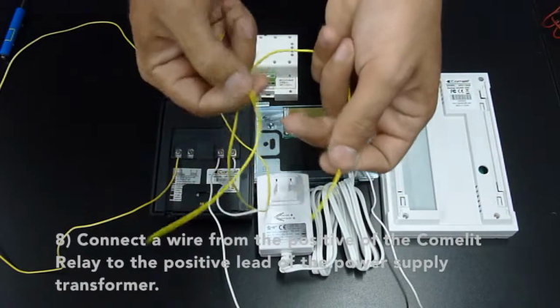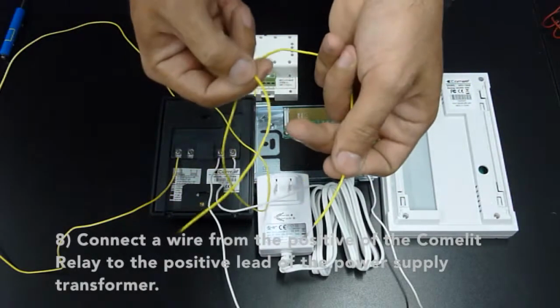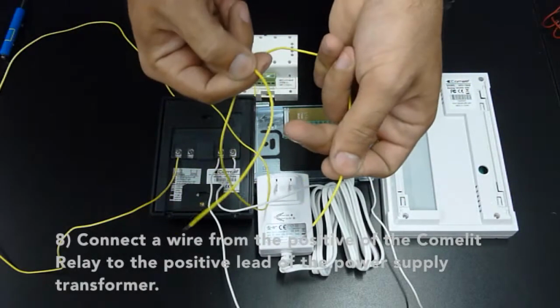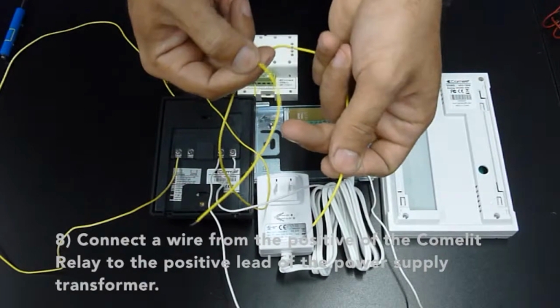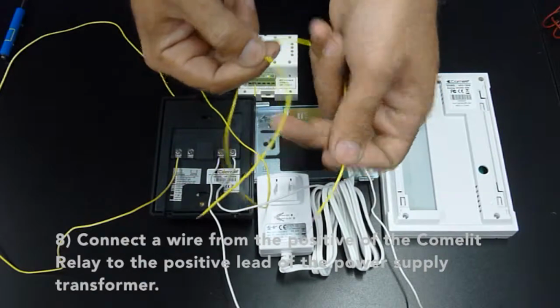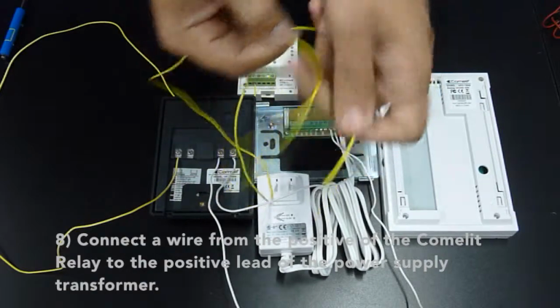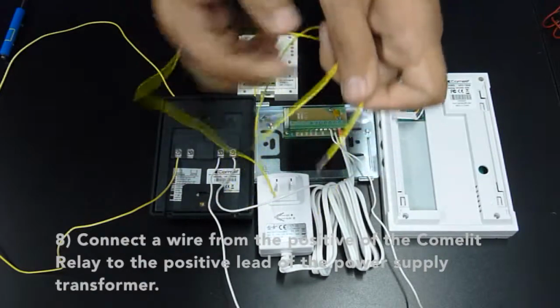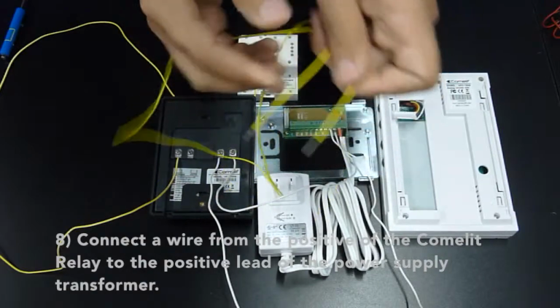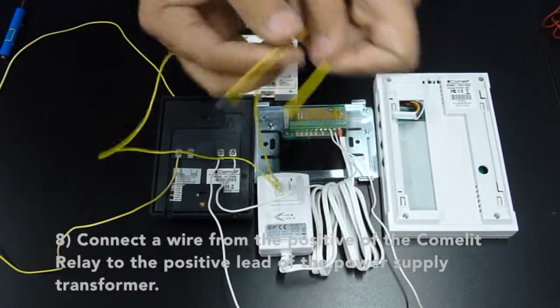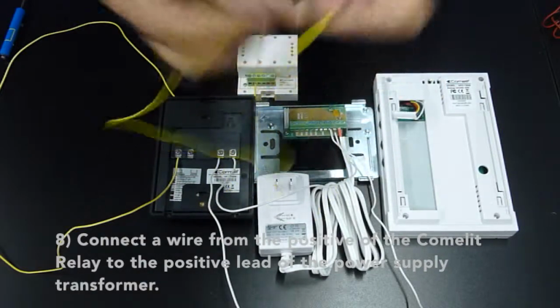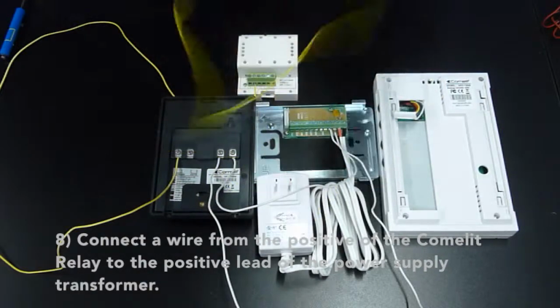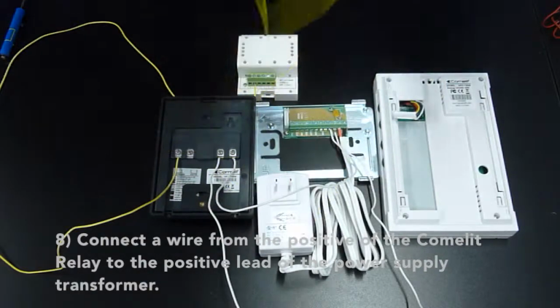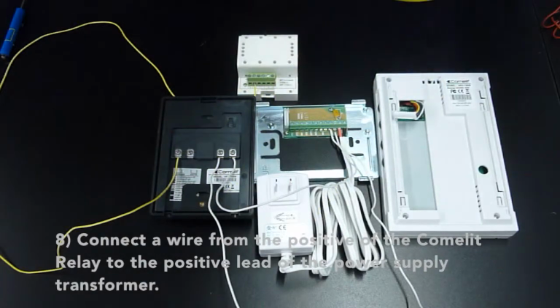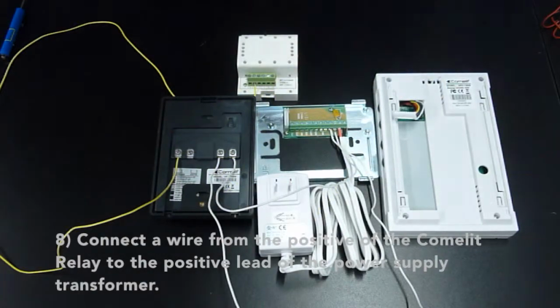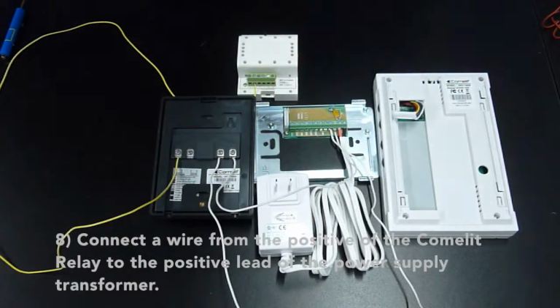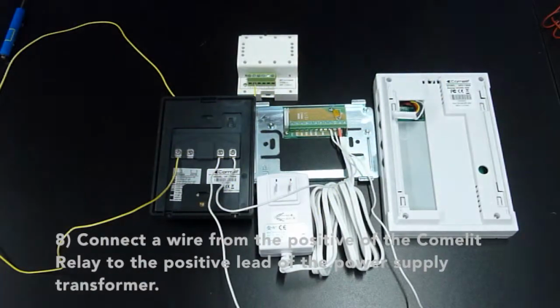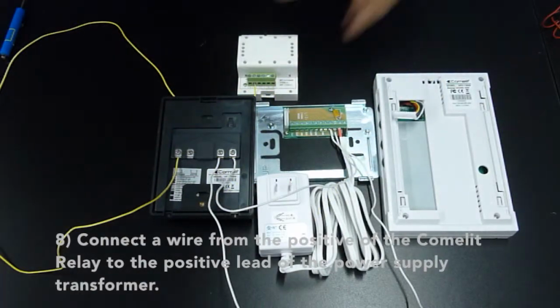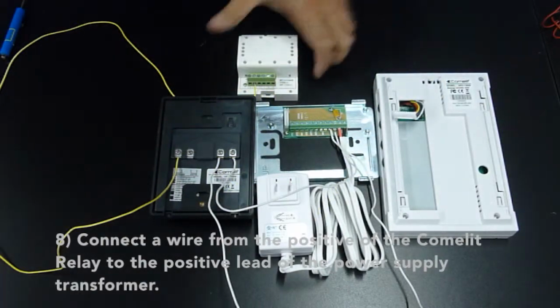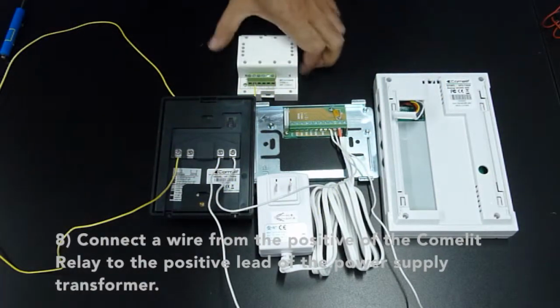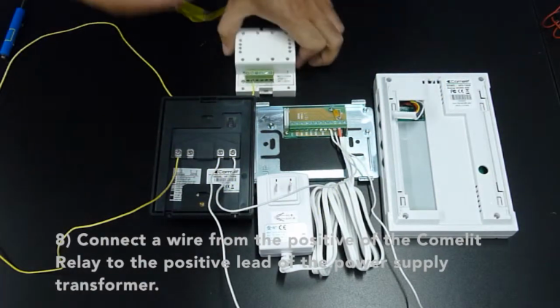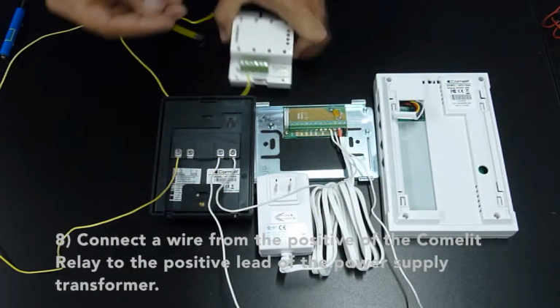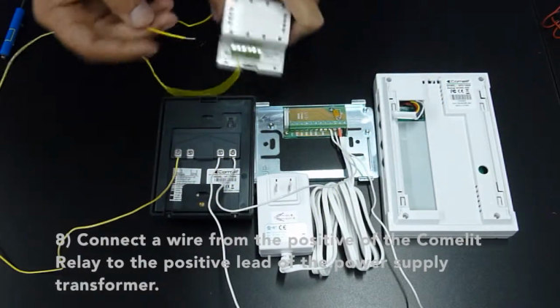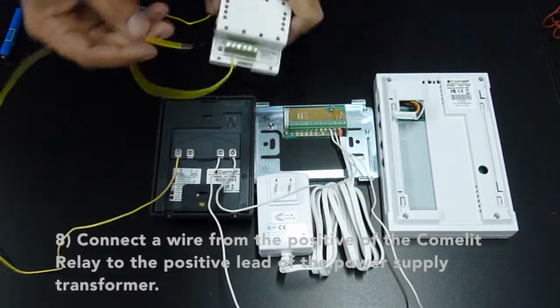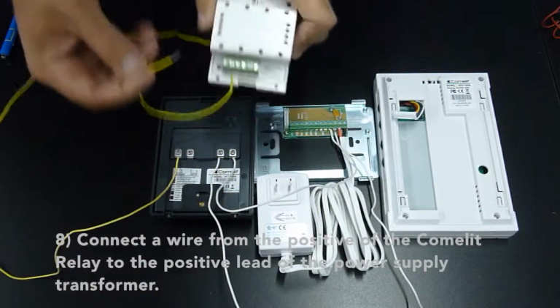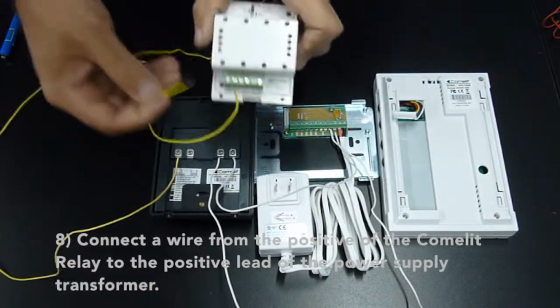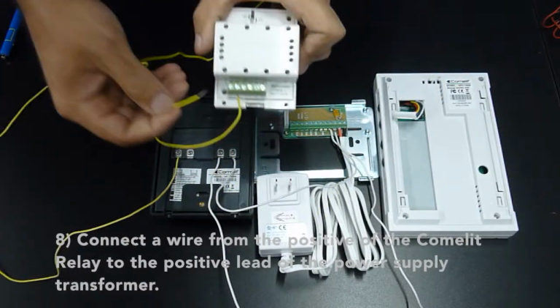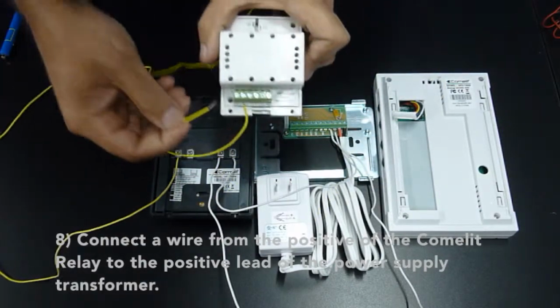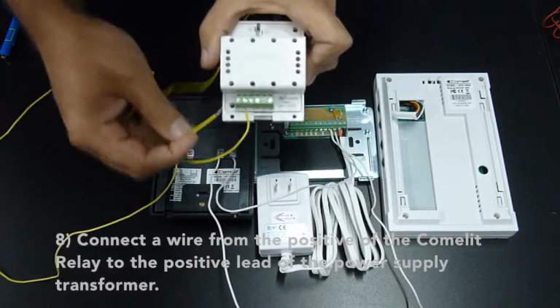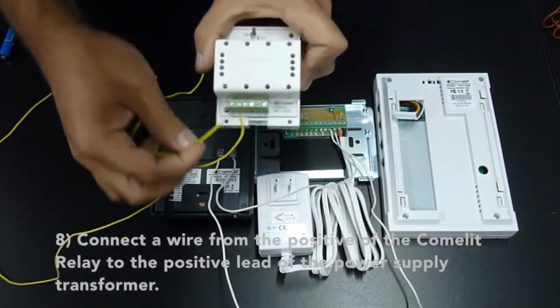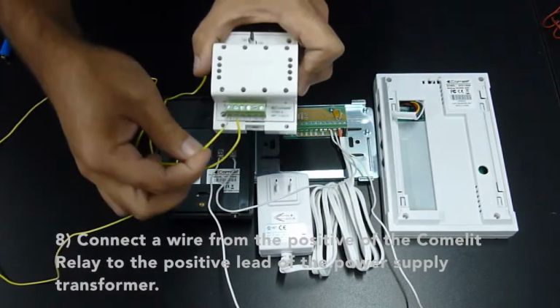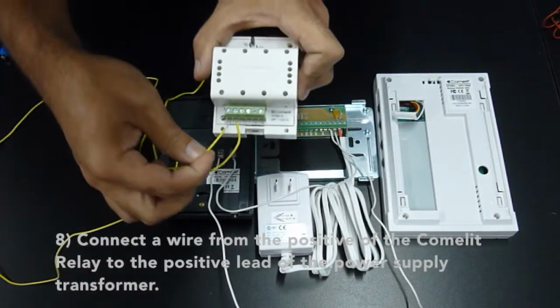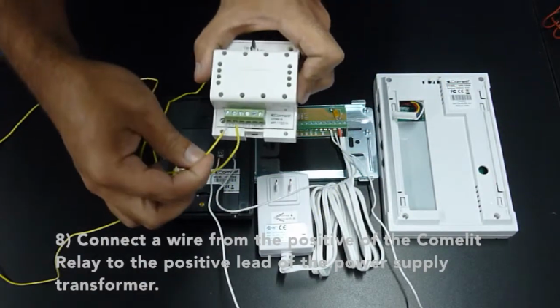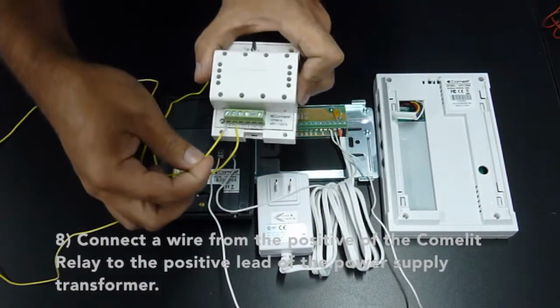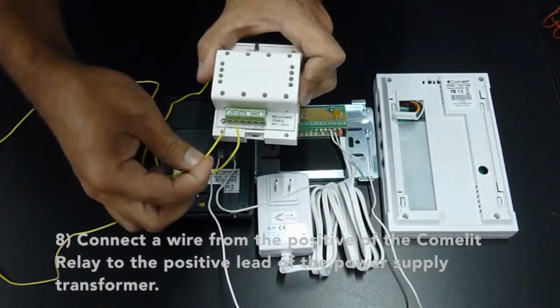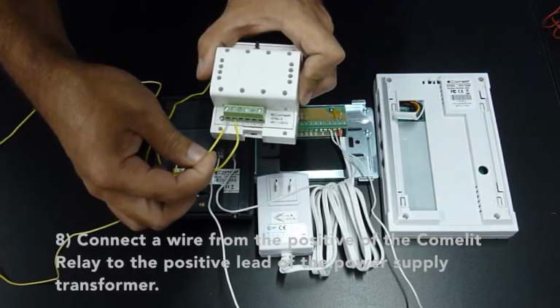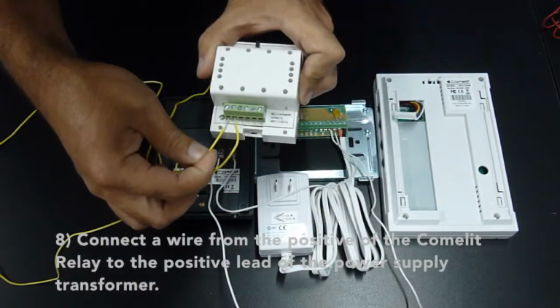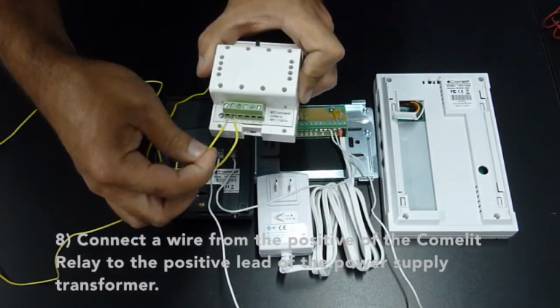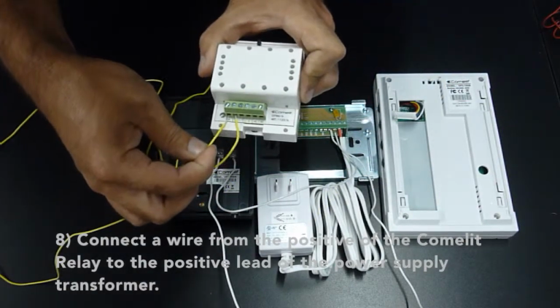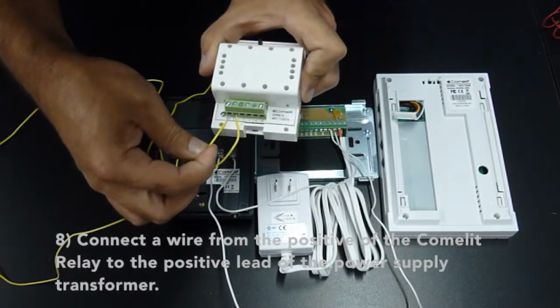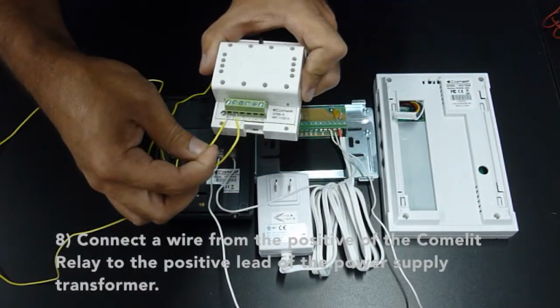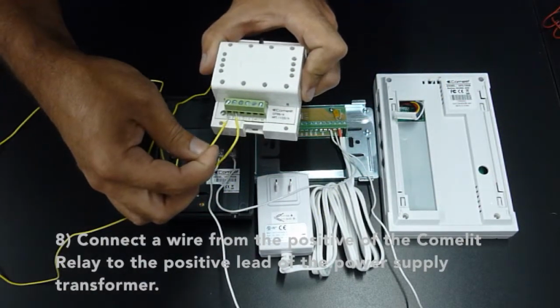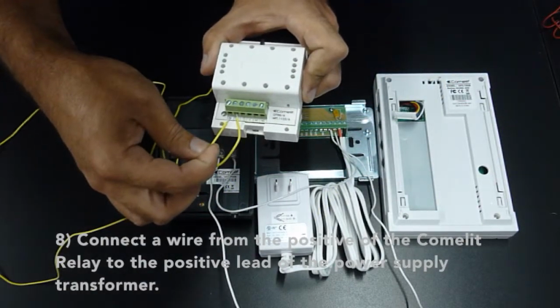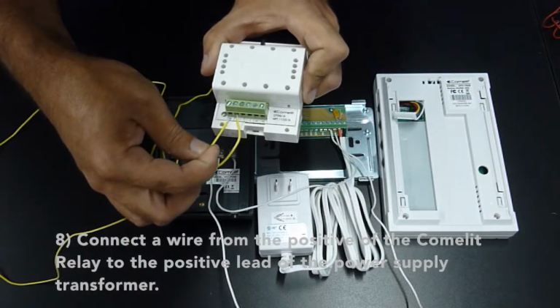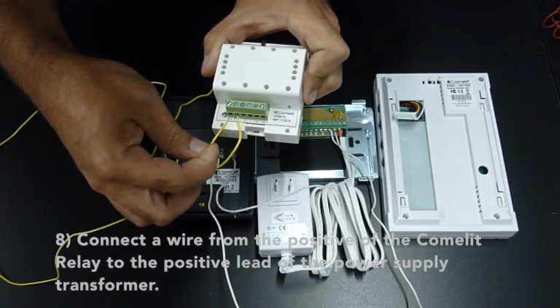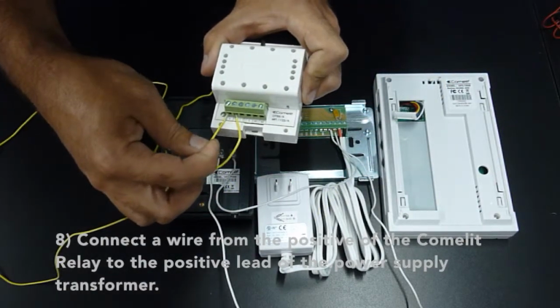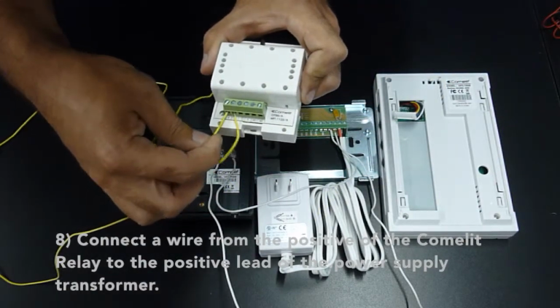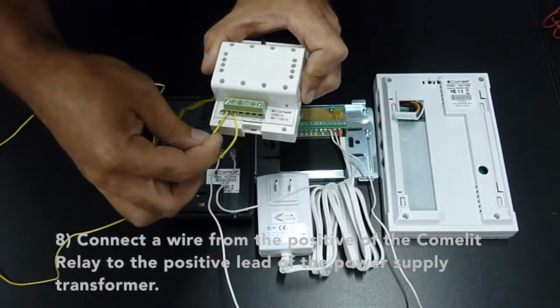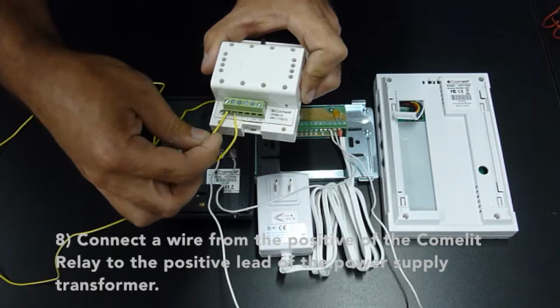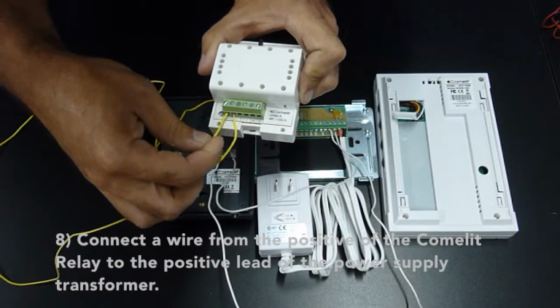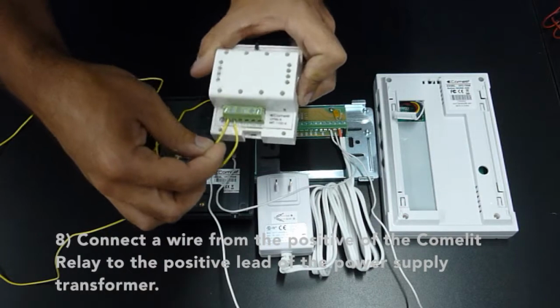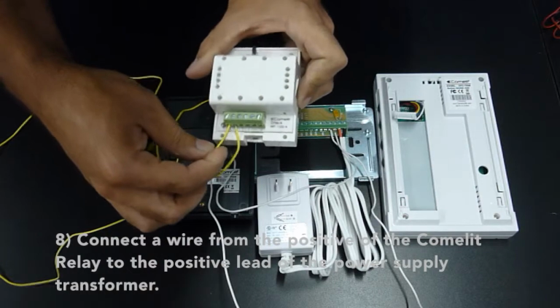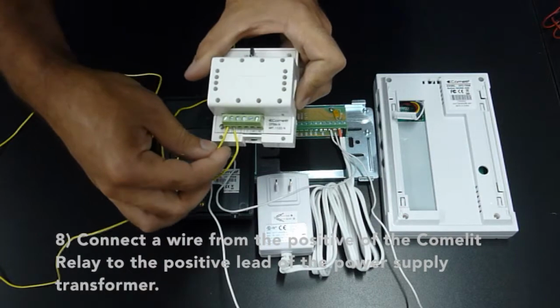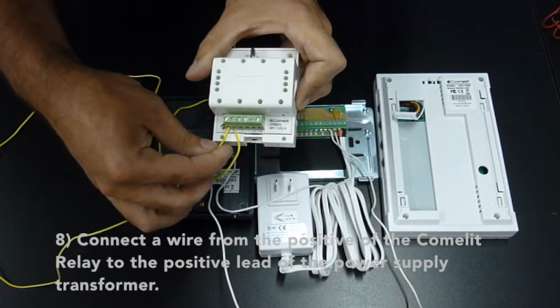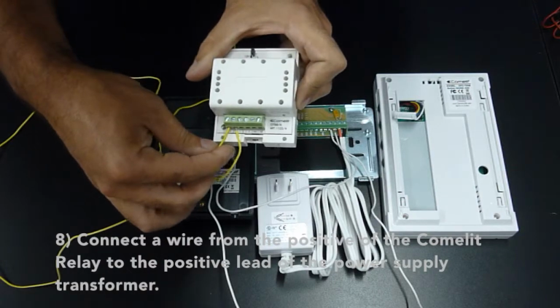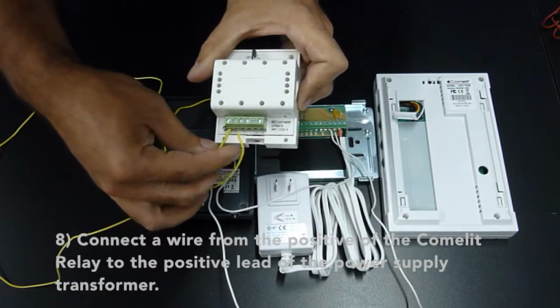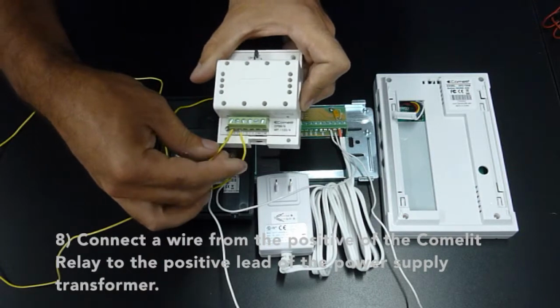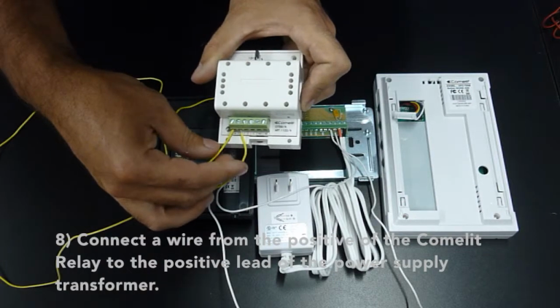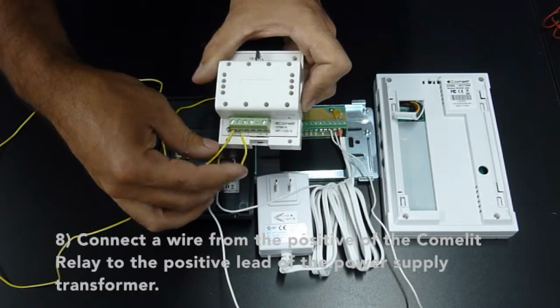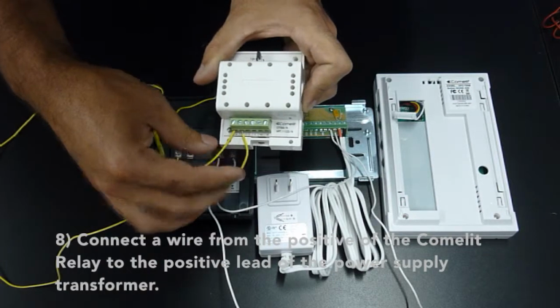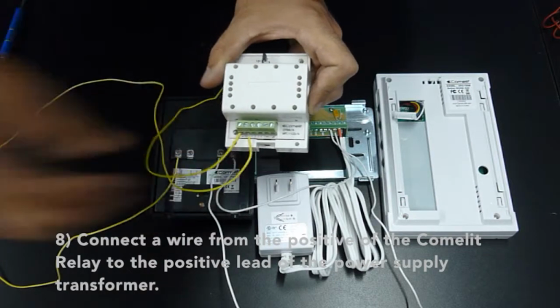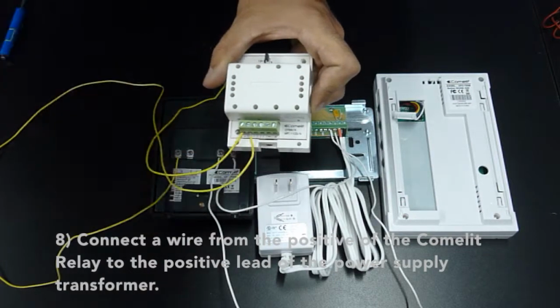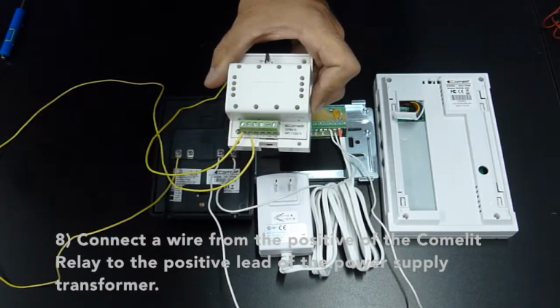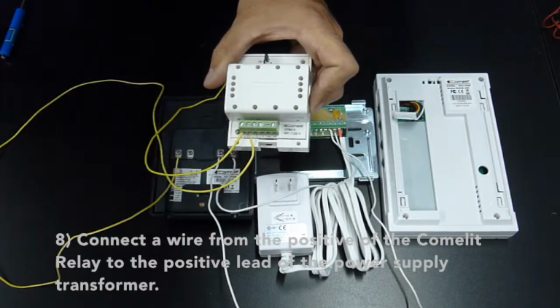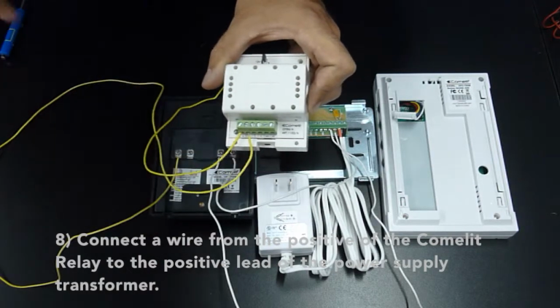Connect the wire from the positive of the Comlite relay to the positive lead of the power supply transformer.